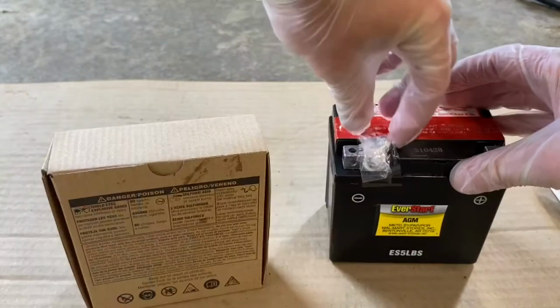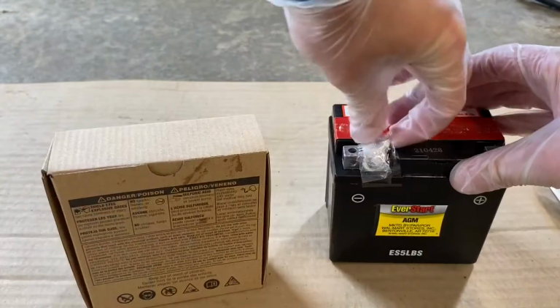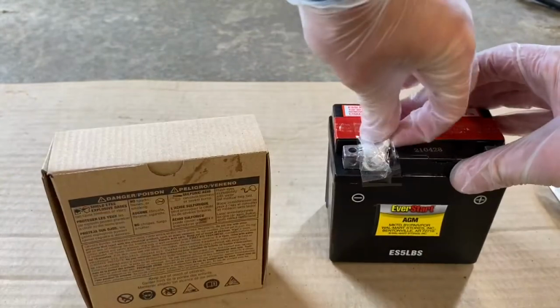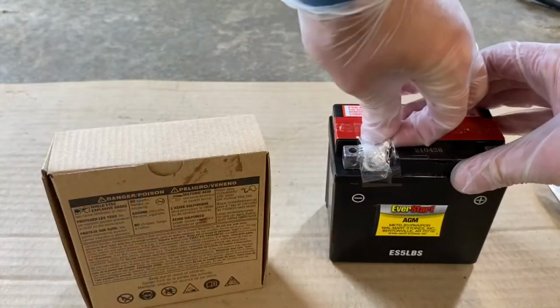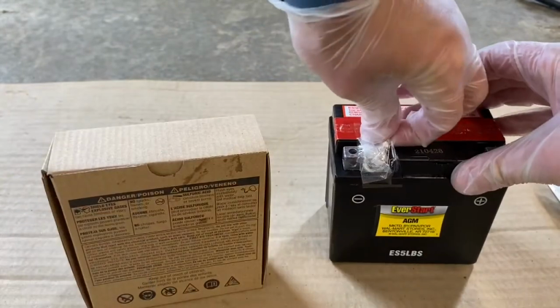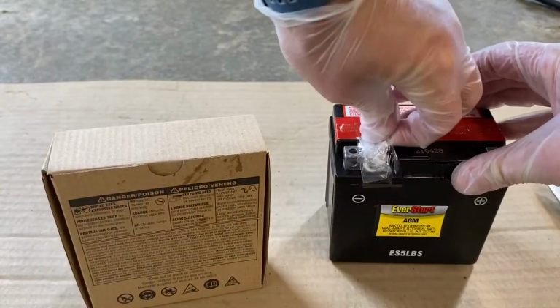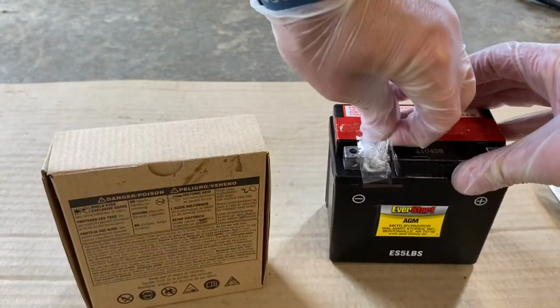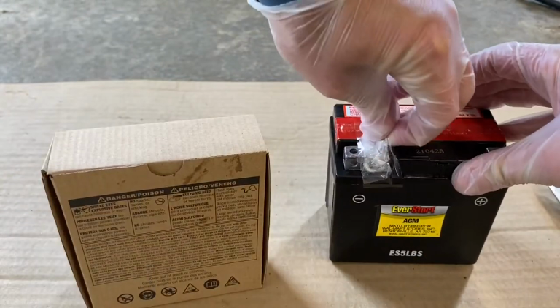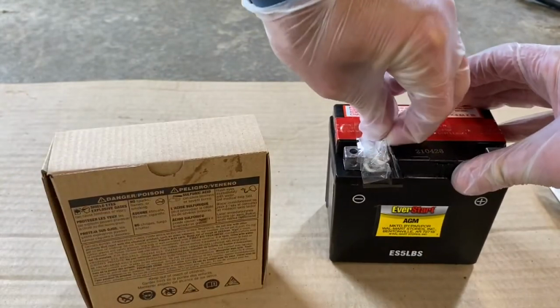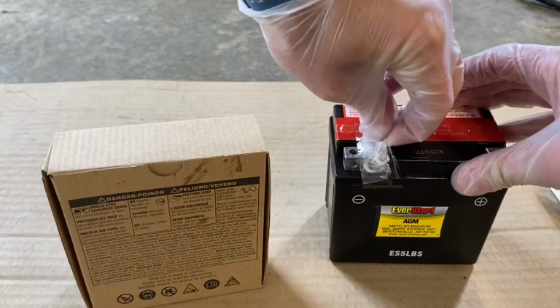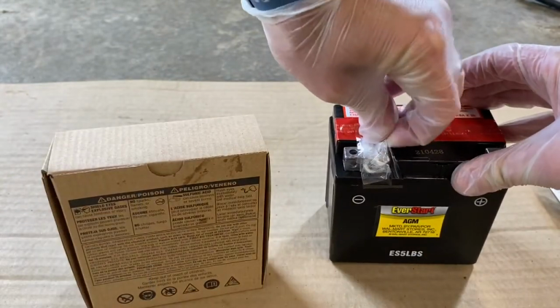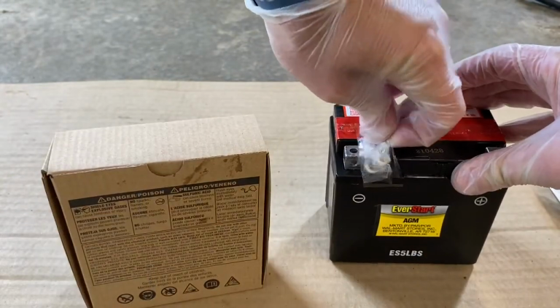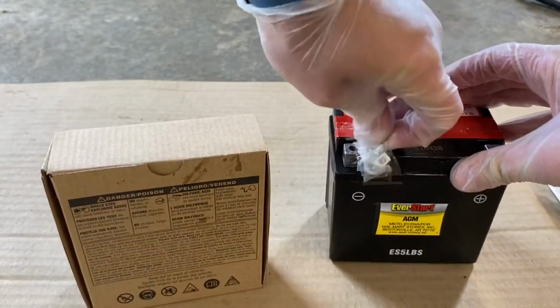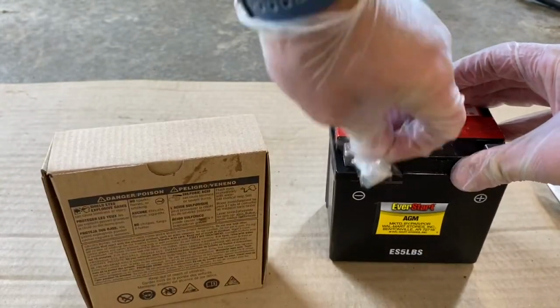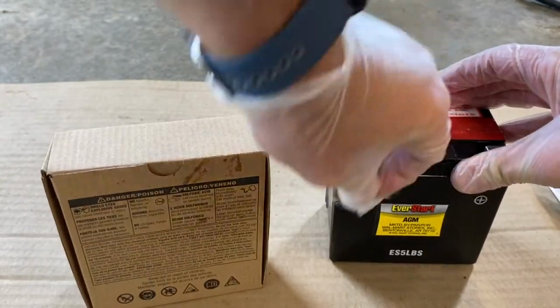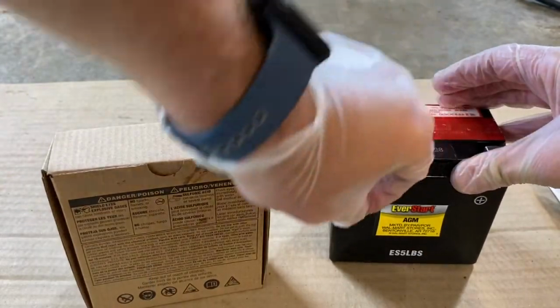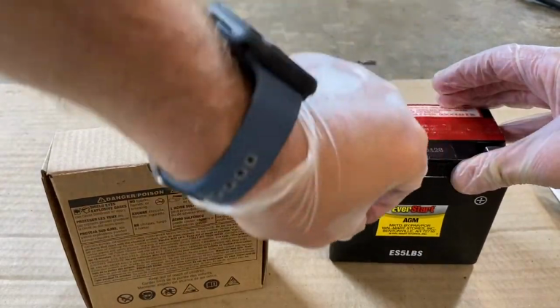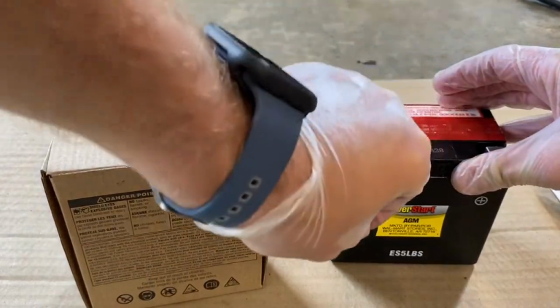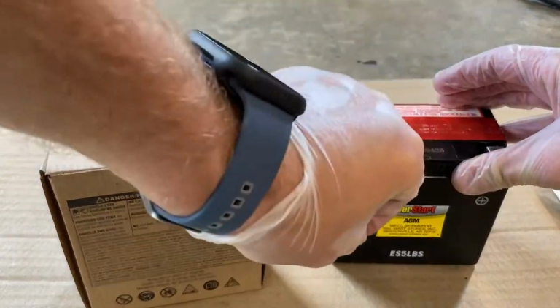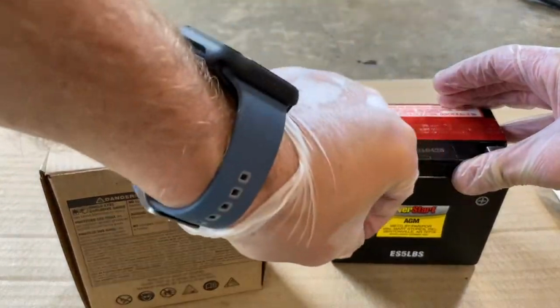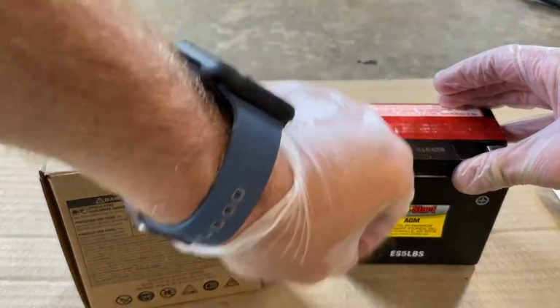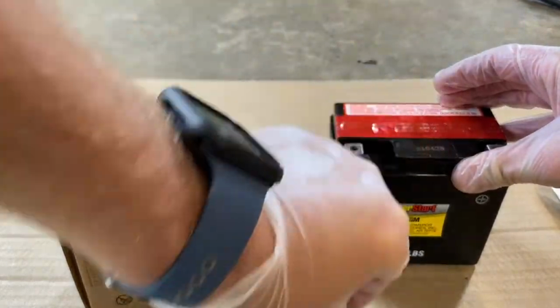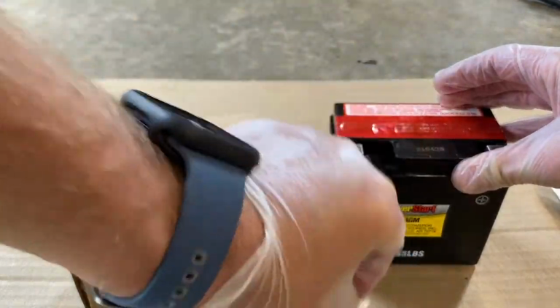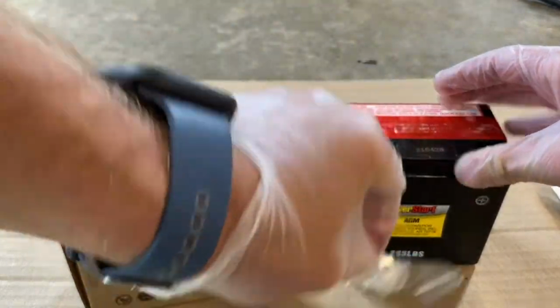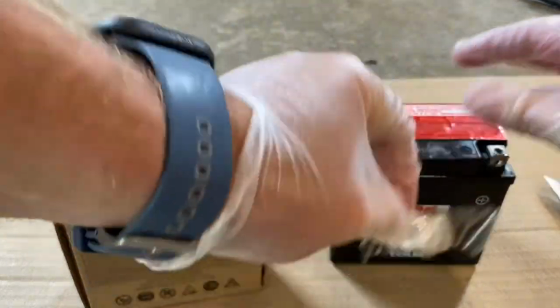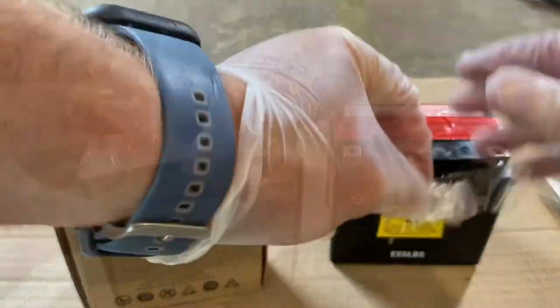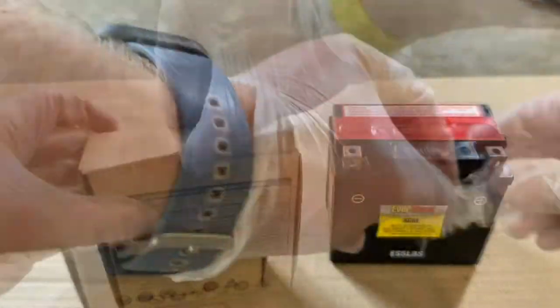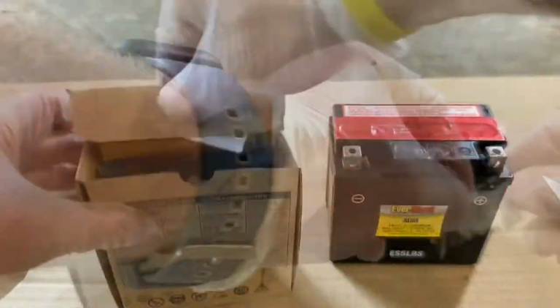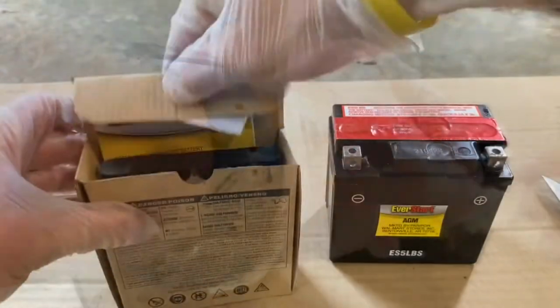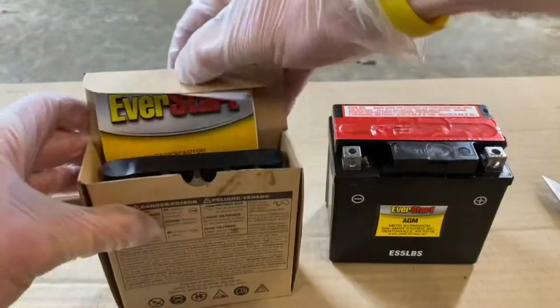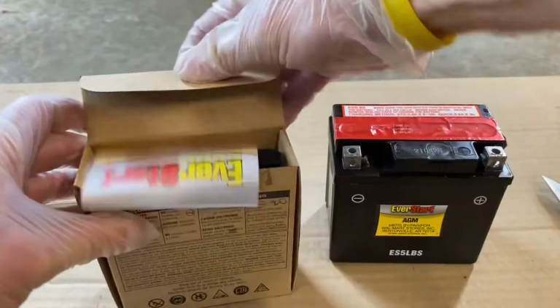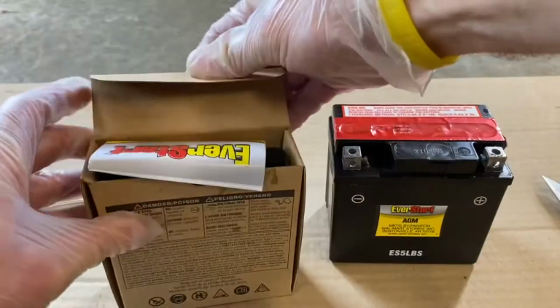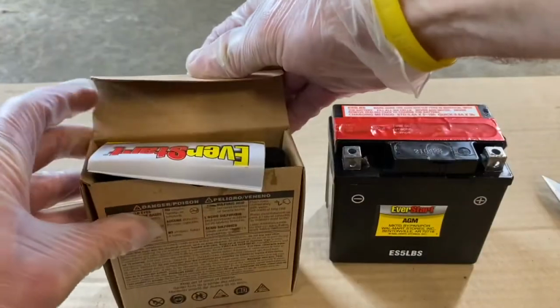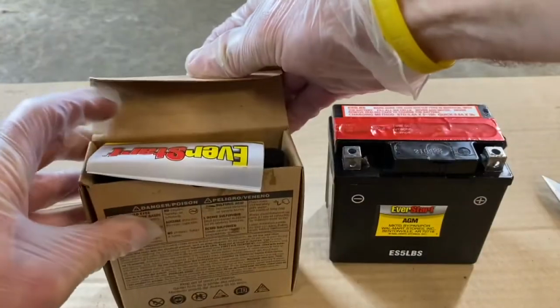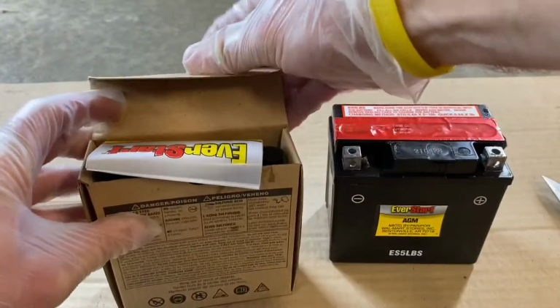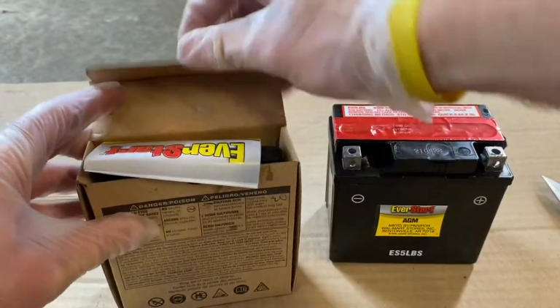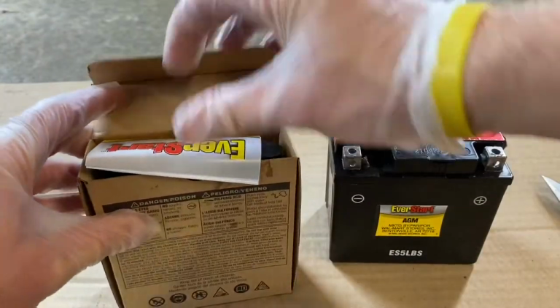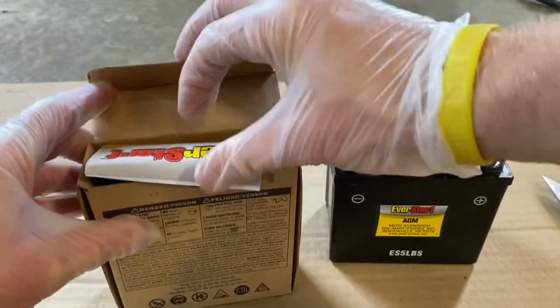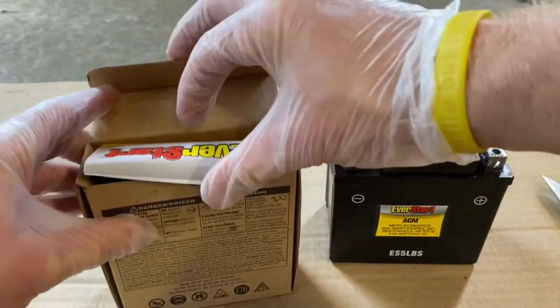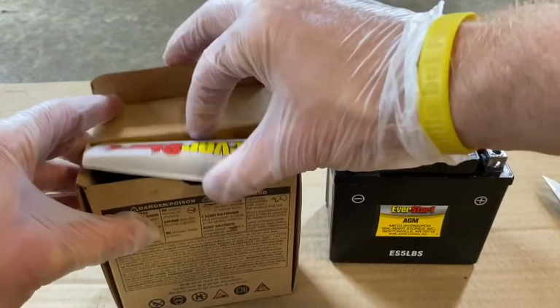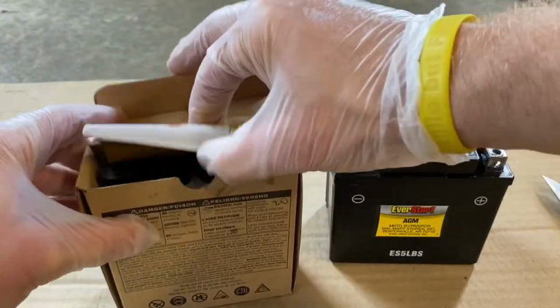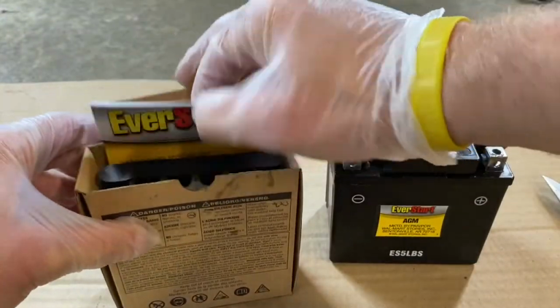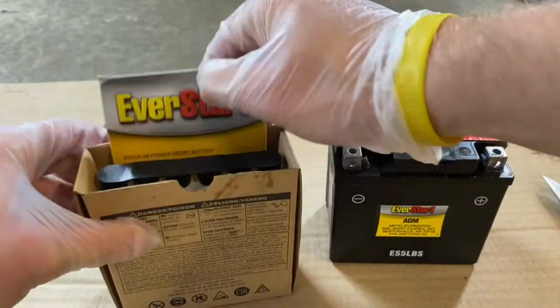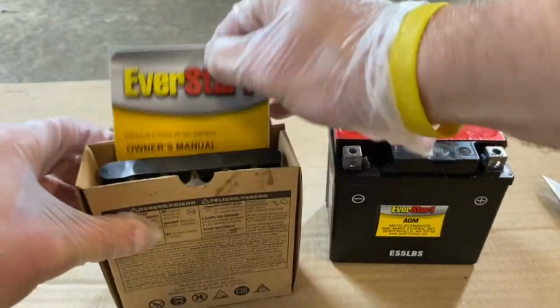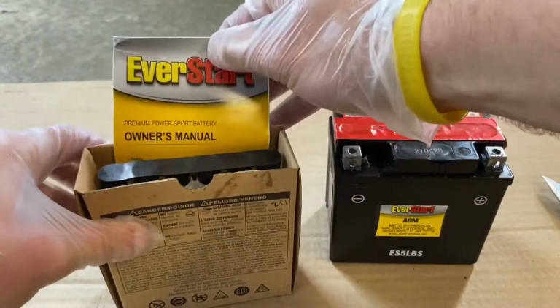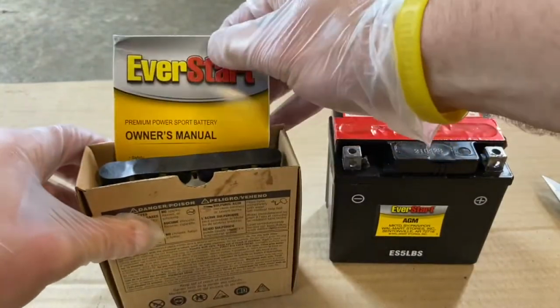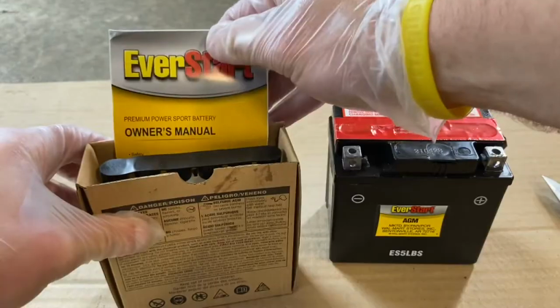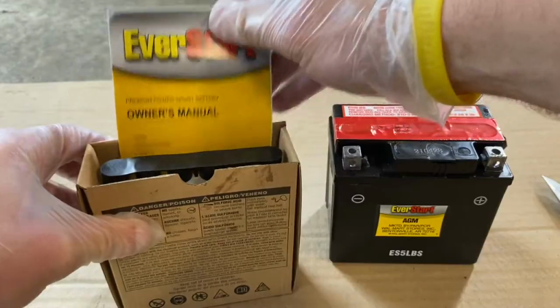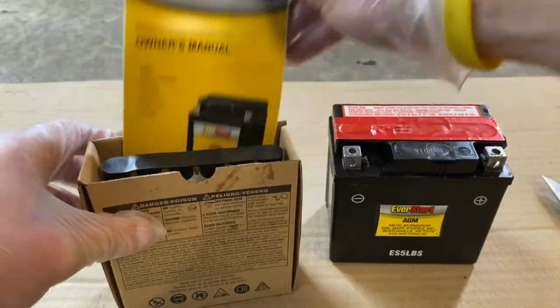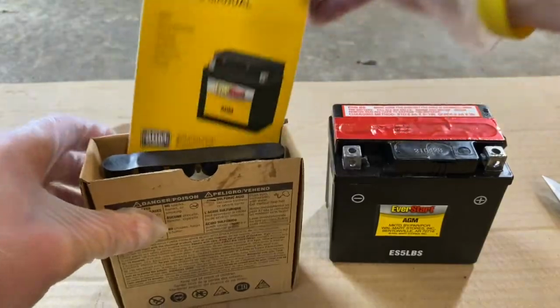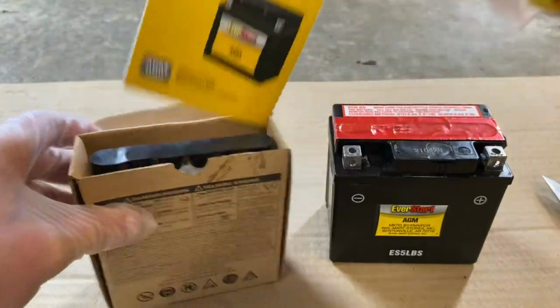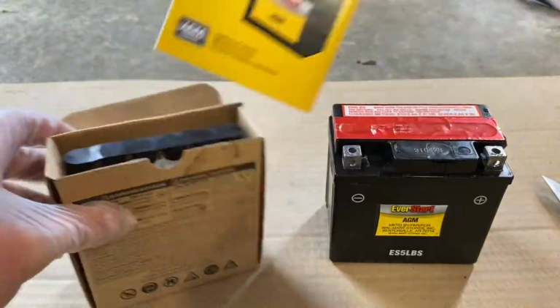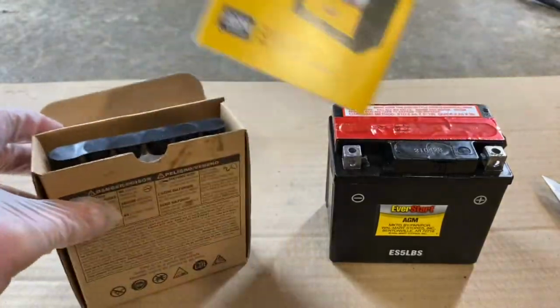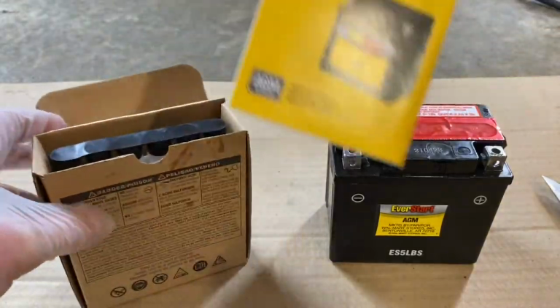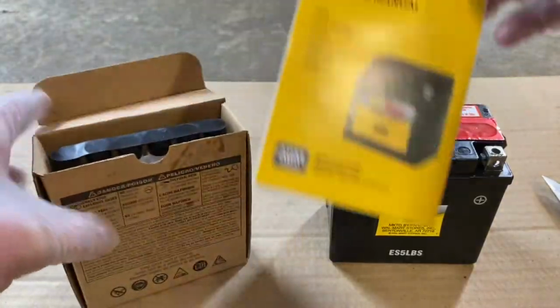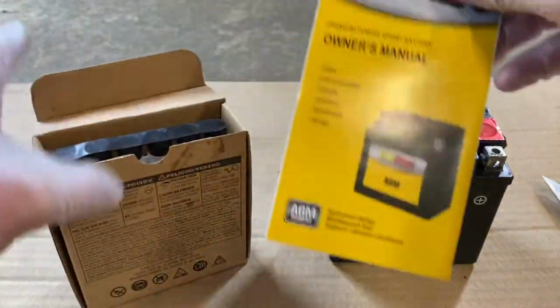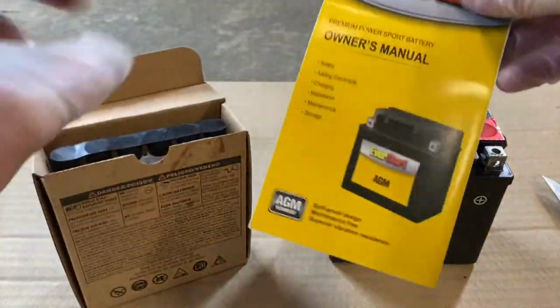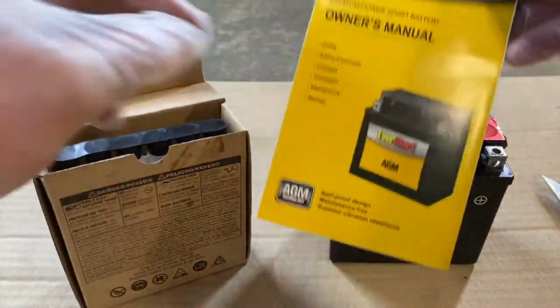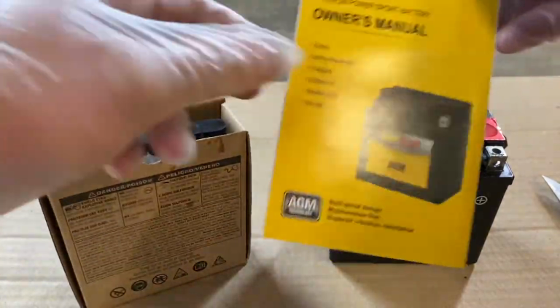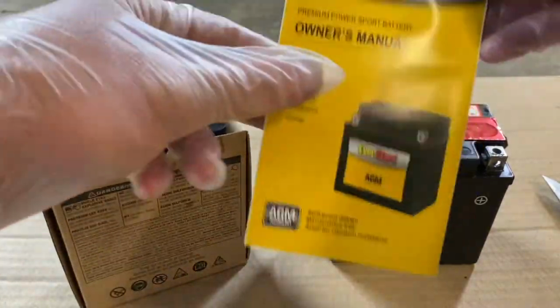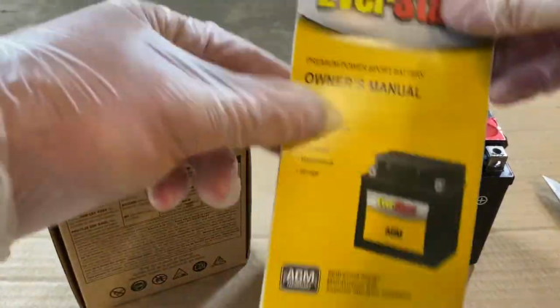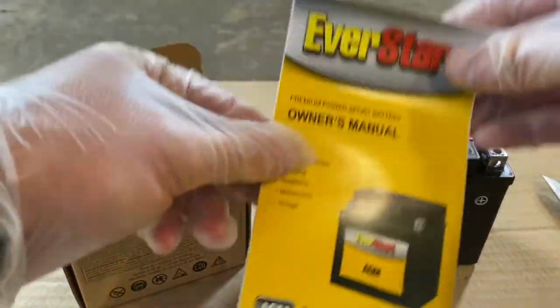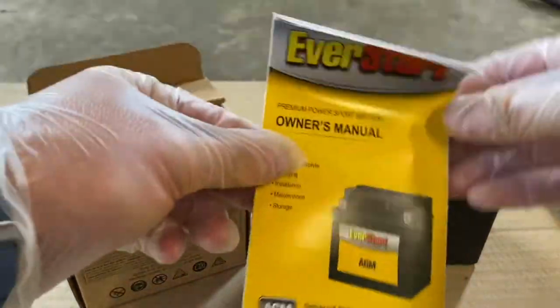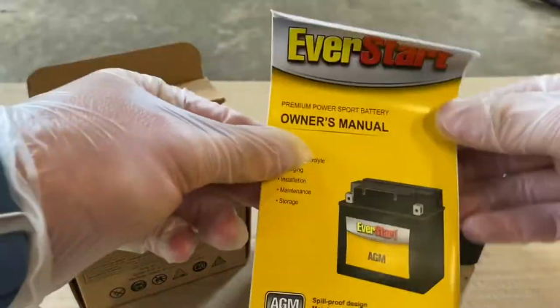Next, remove the small bag of terminal connectors. Then take out the owner's manual and review it before proceeding.